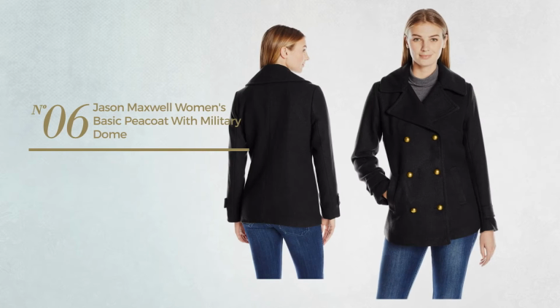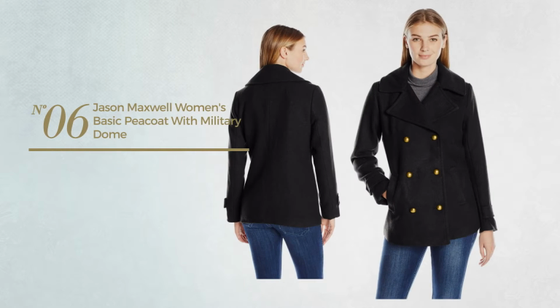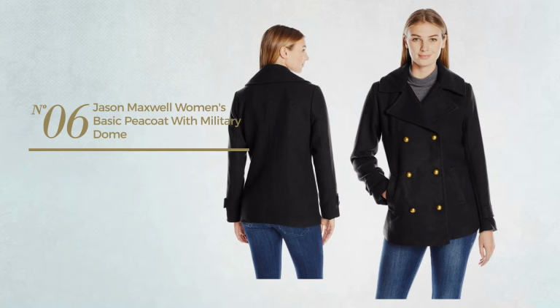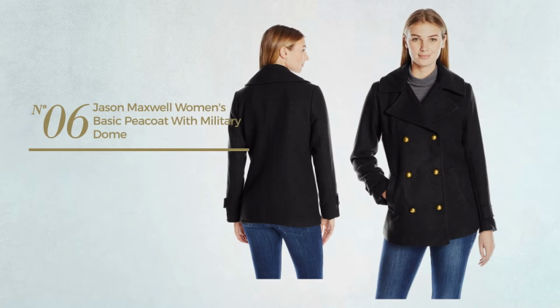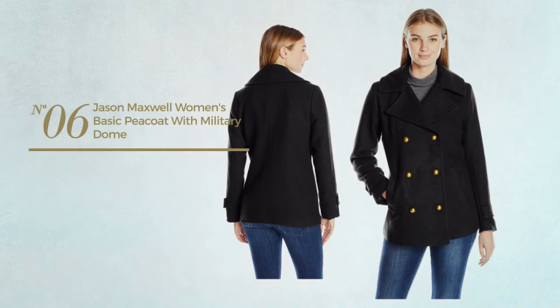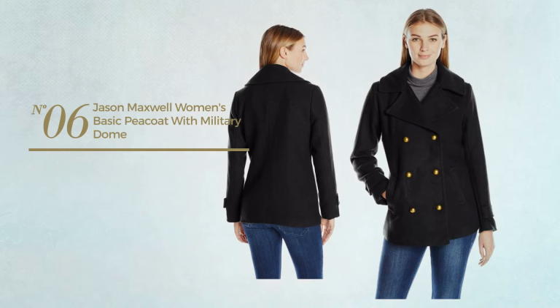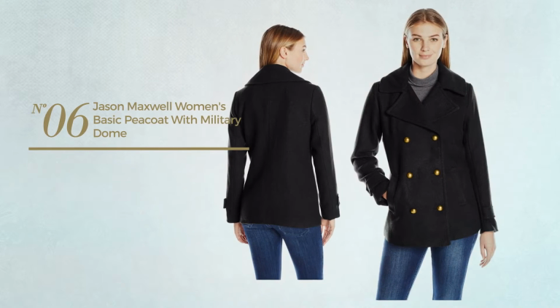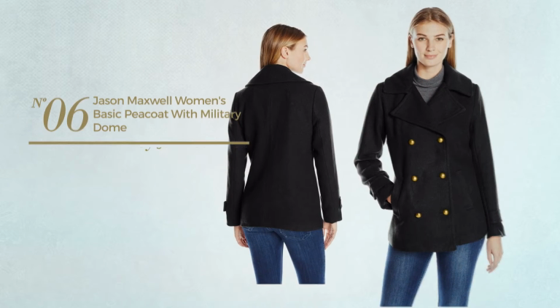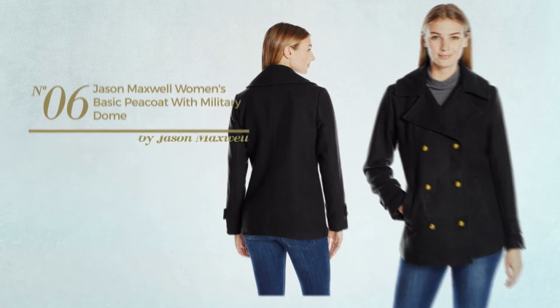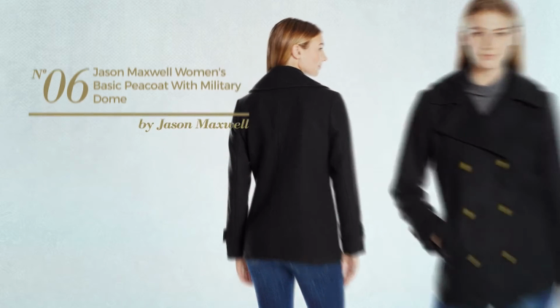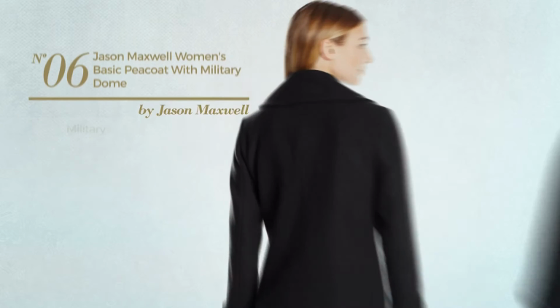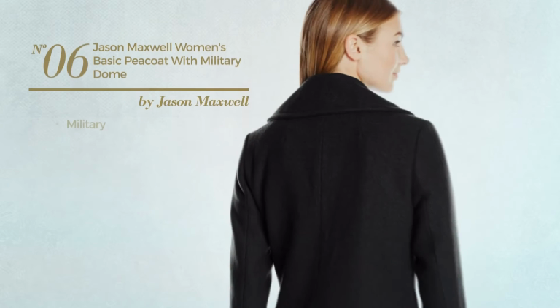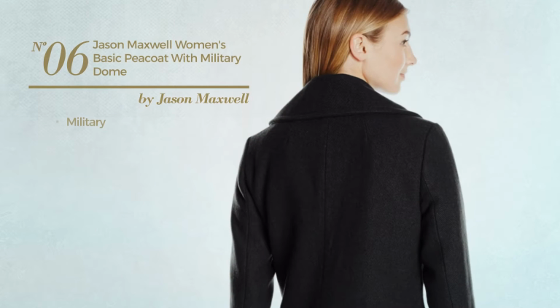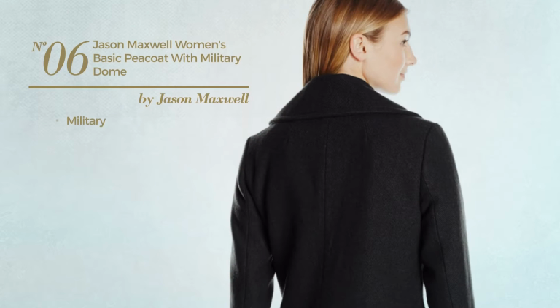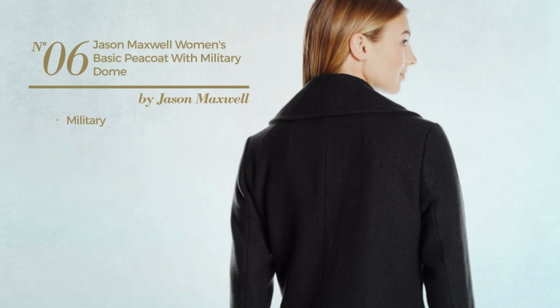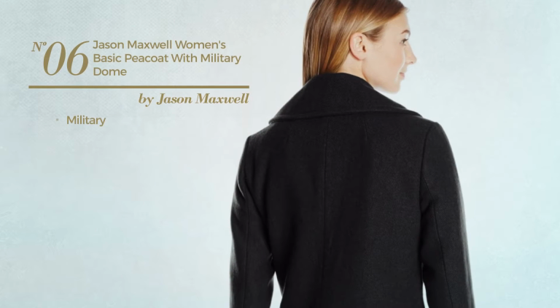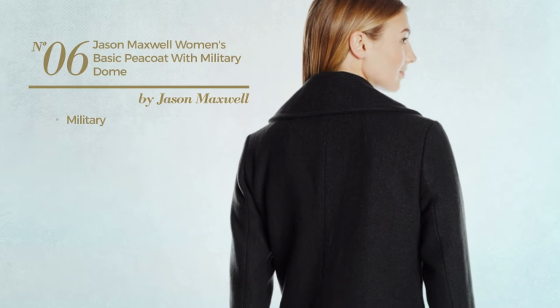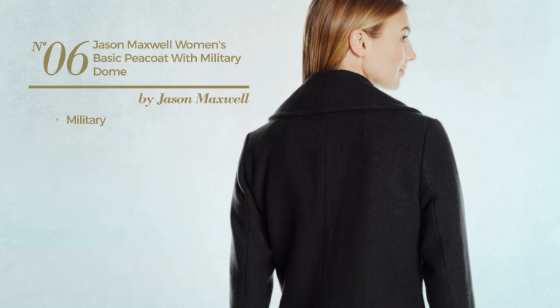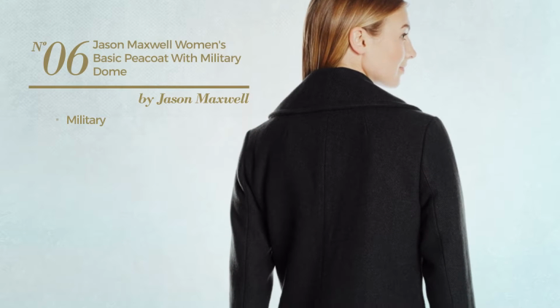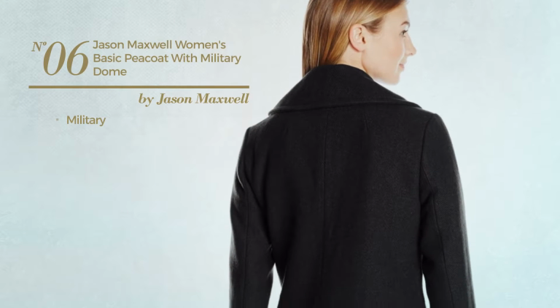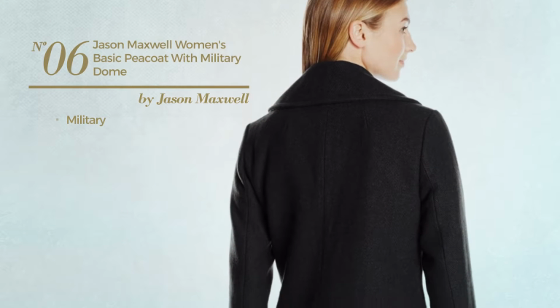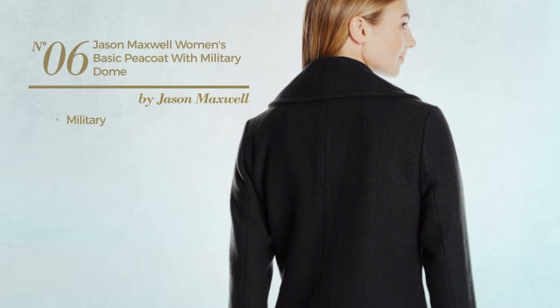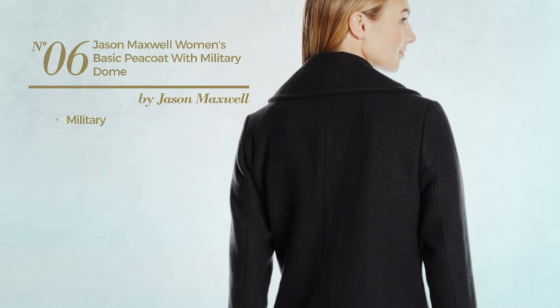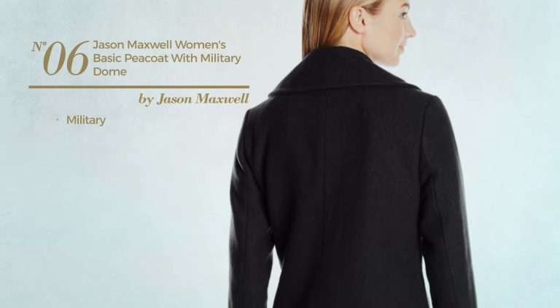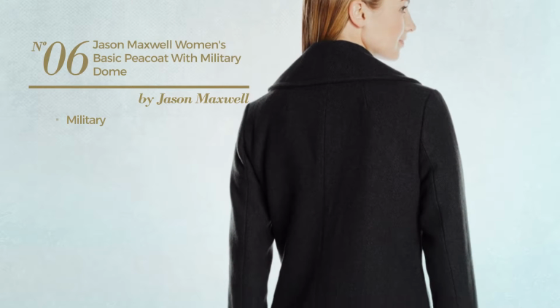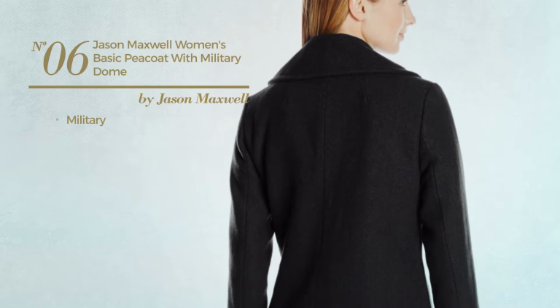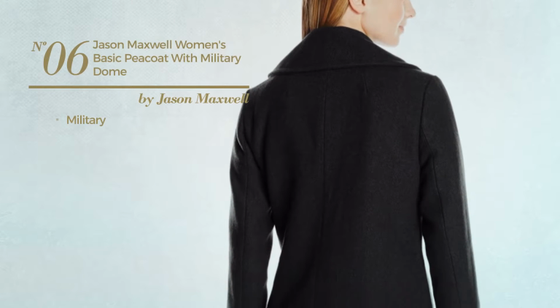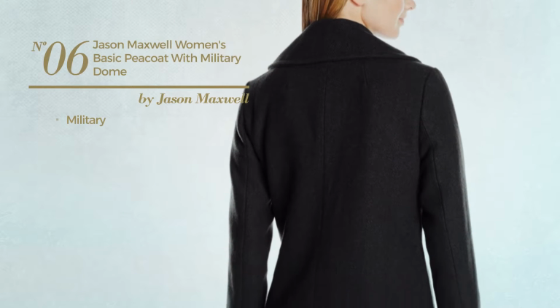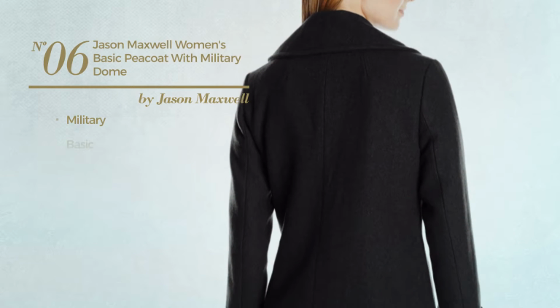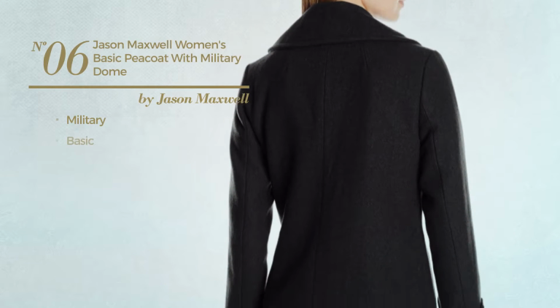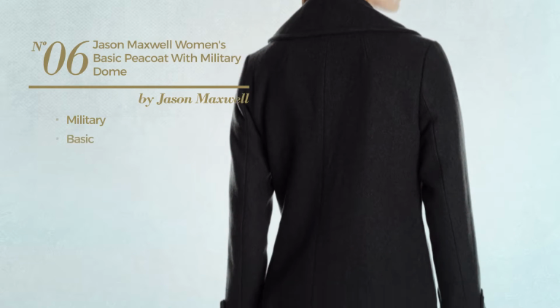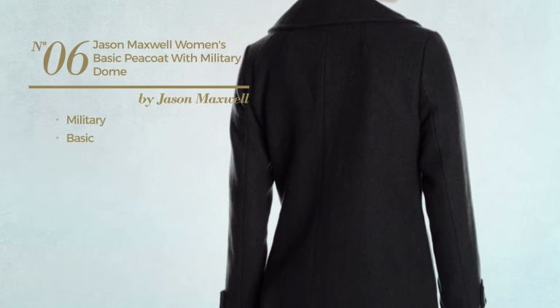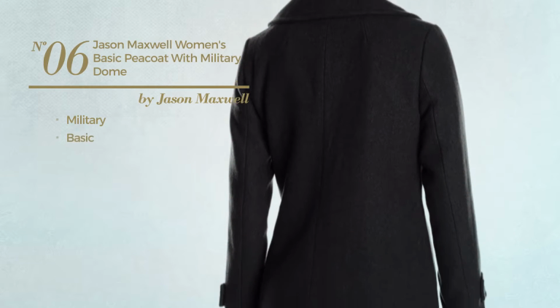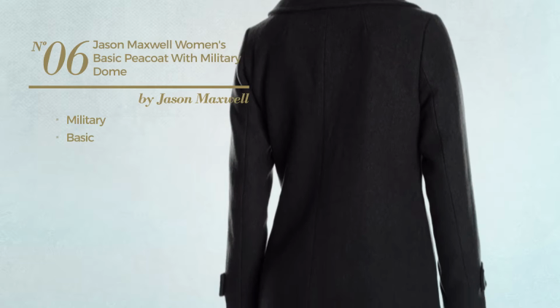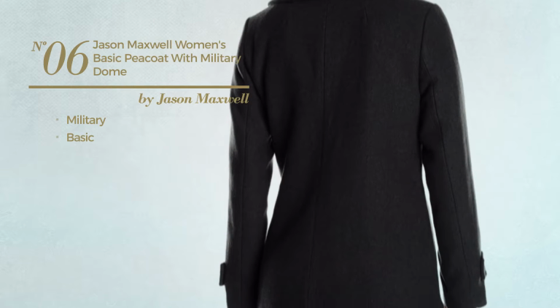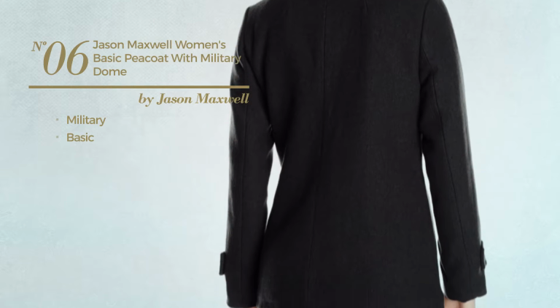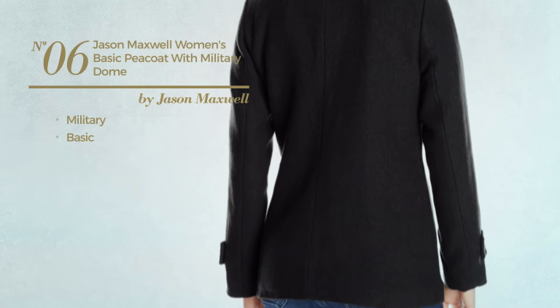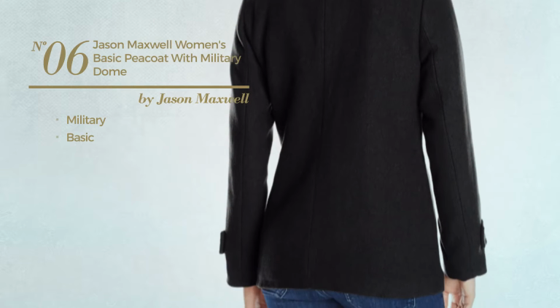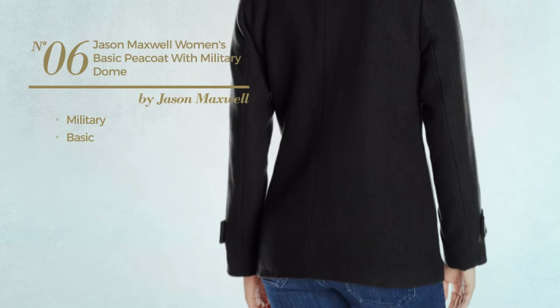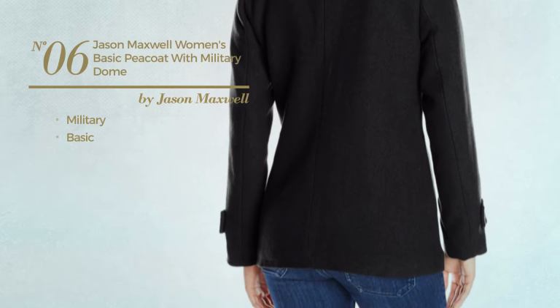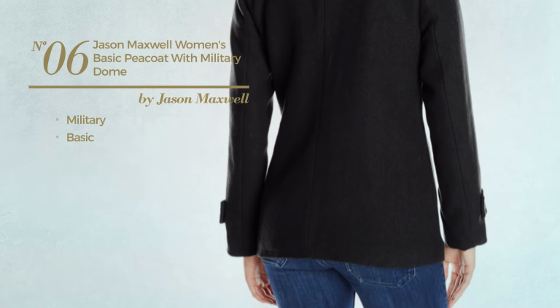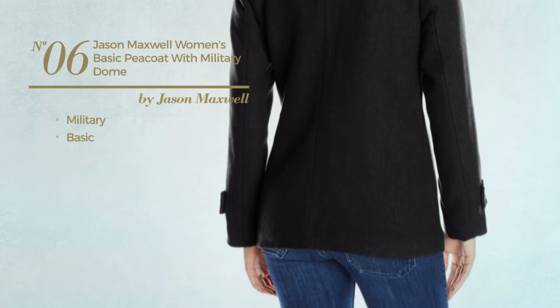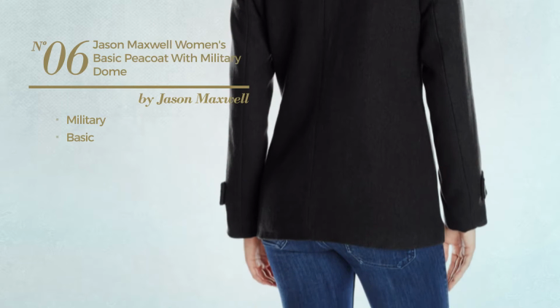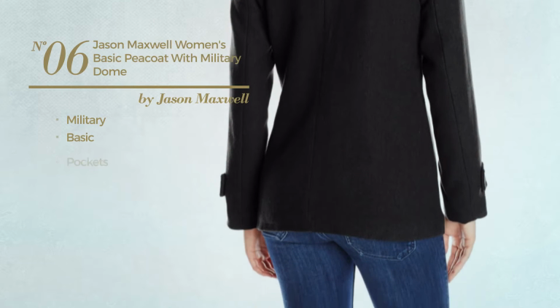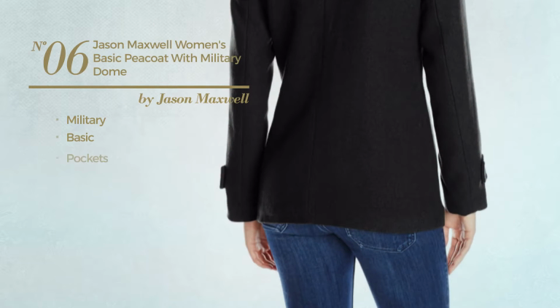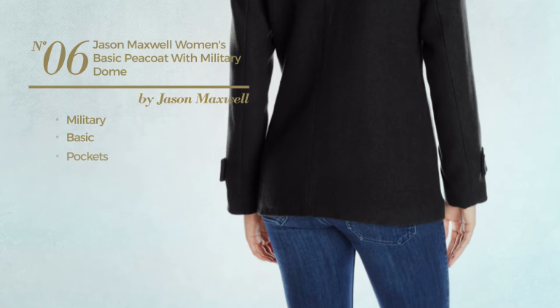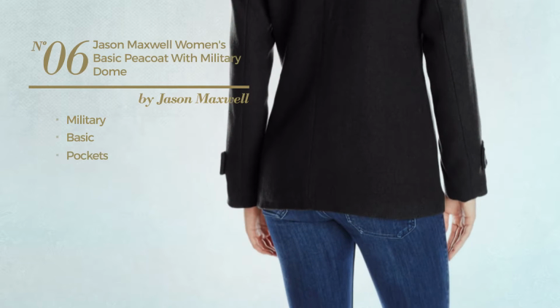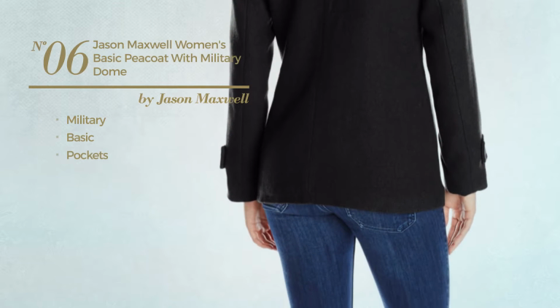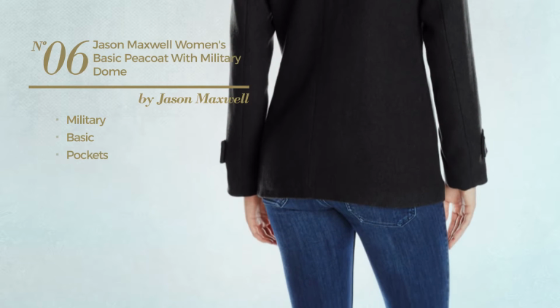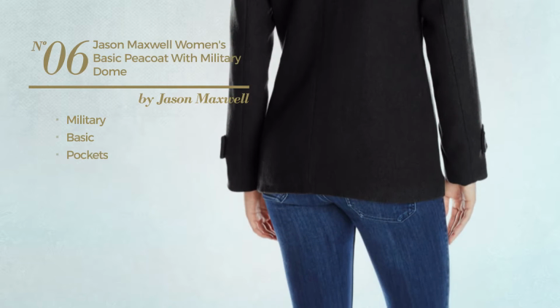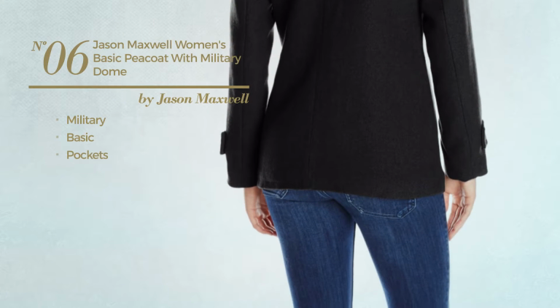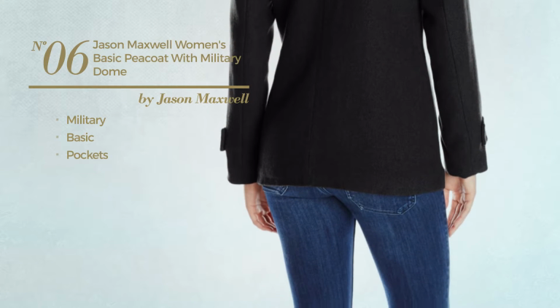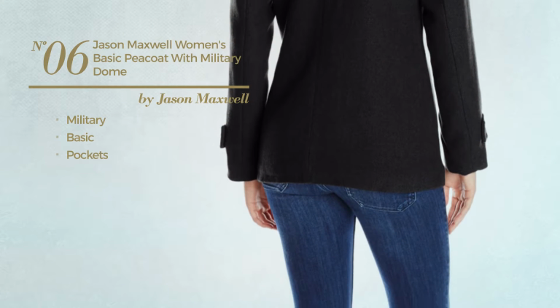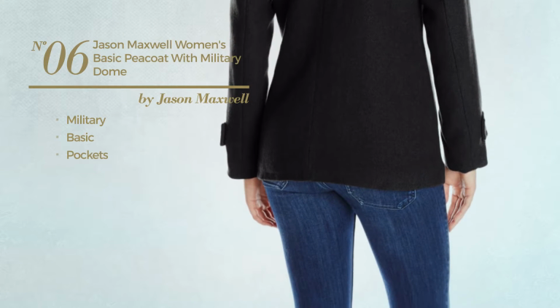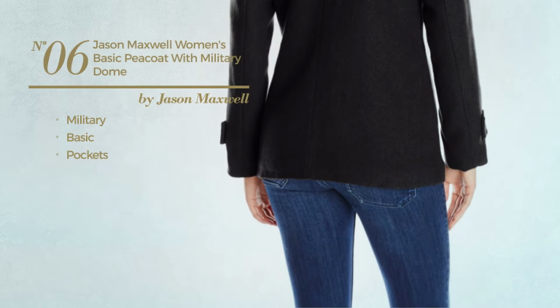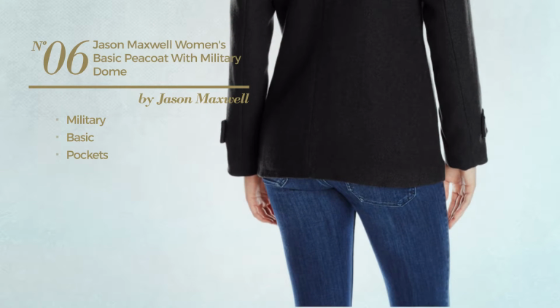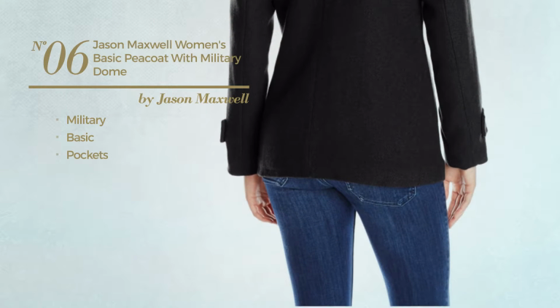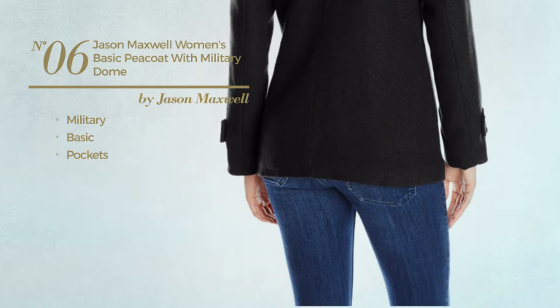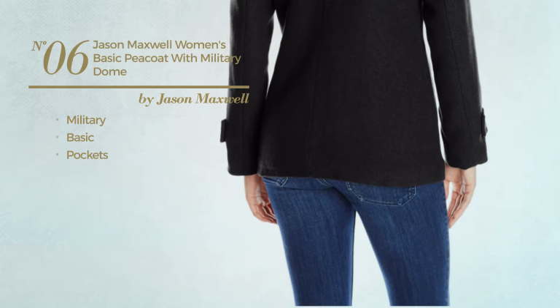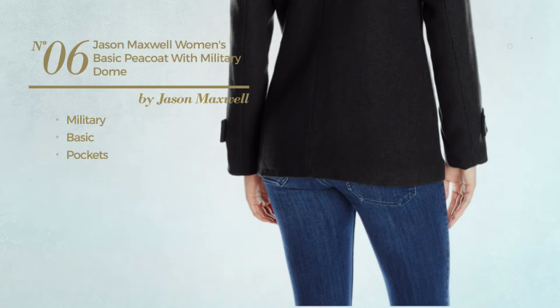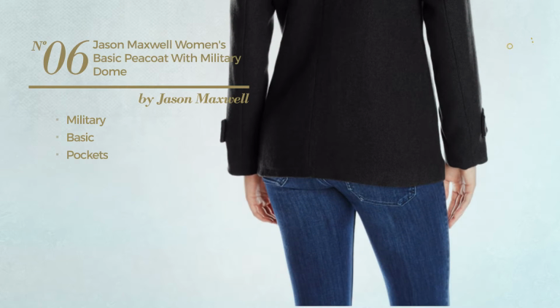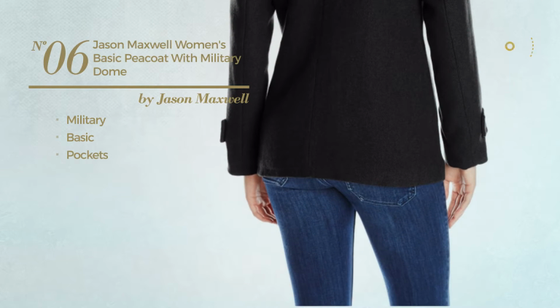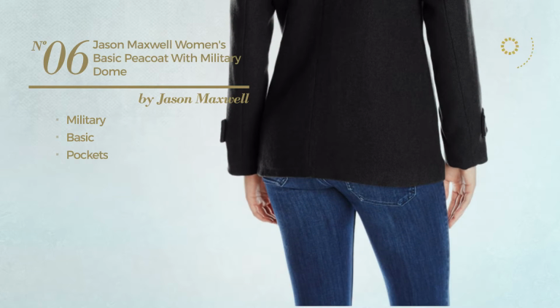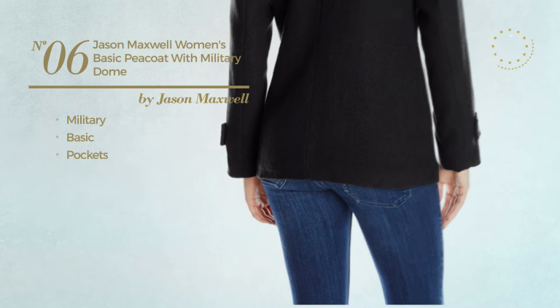Number 6. A military coat featuring a basic design with a pocket. Available in two colors.